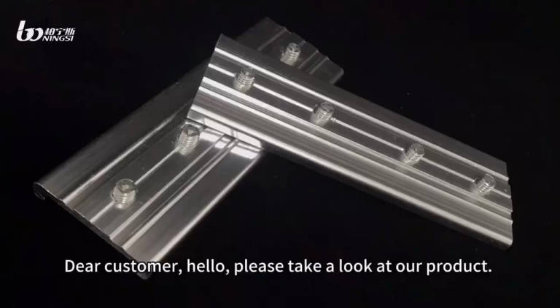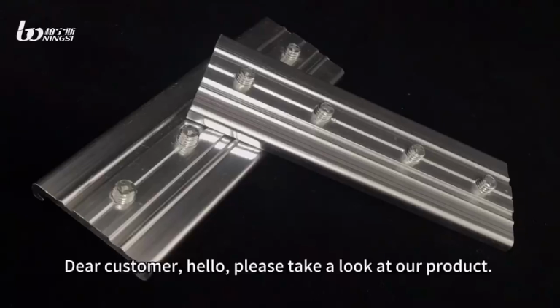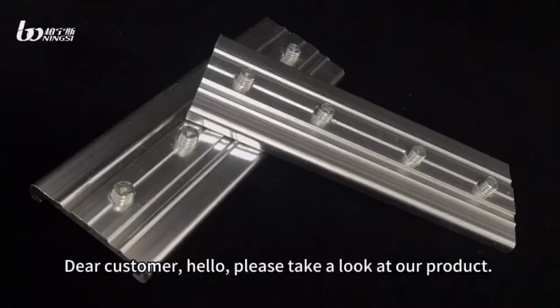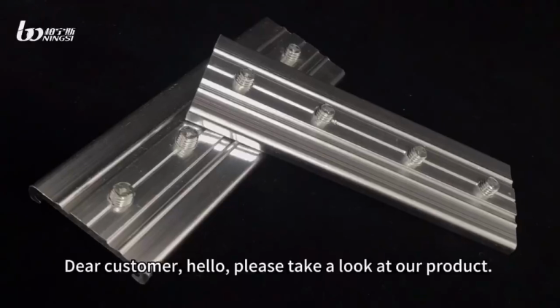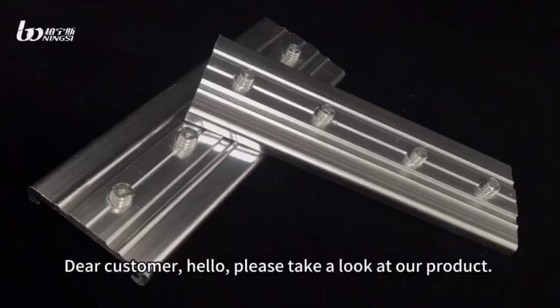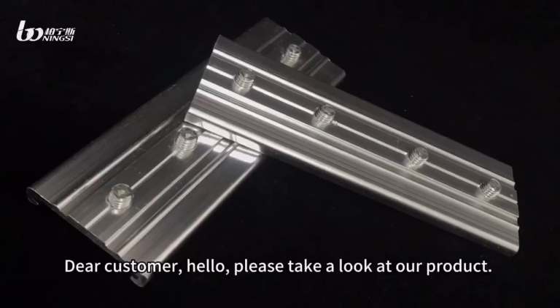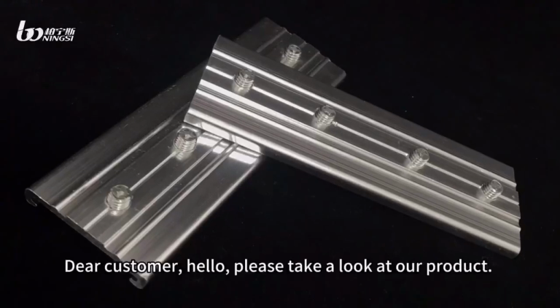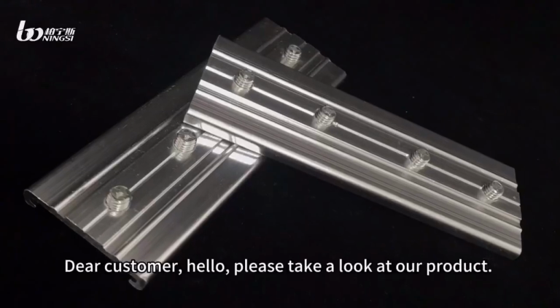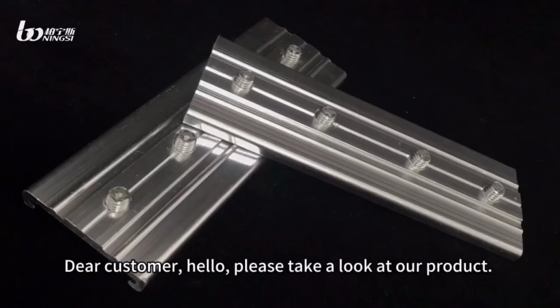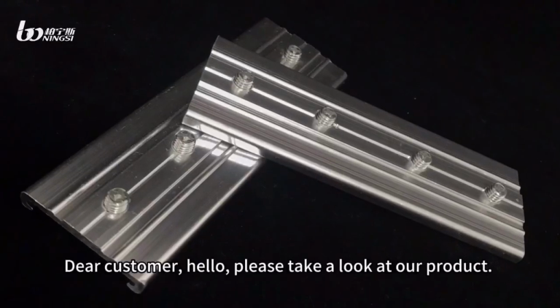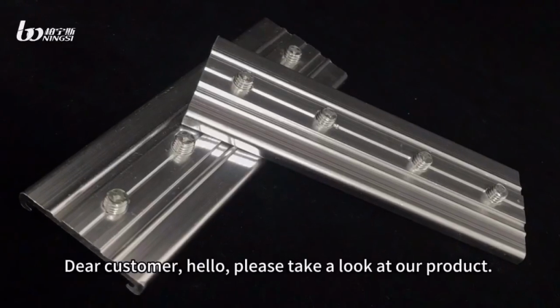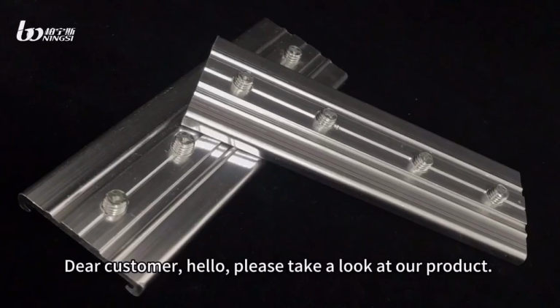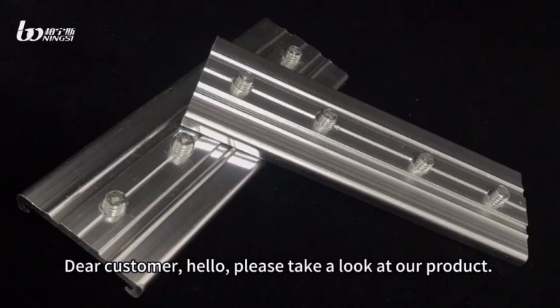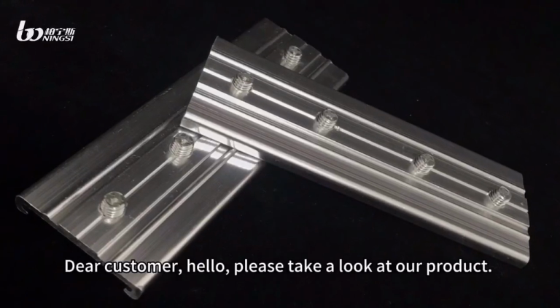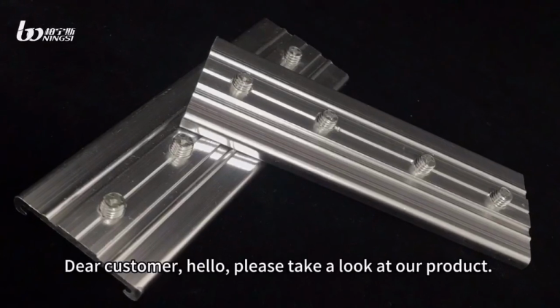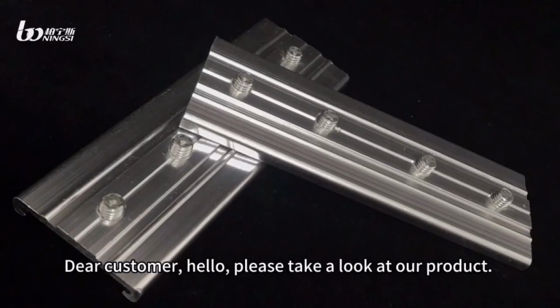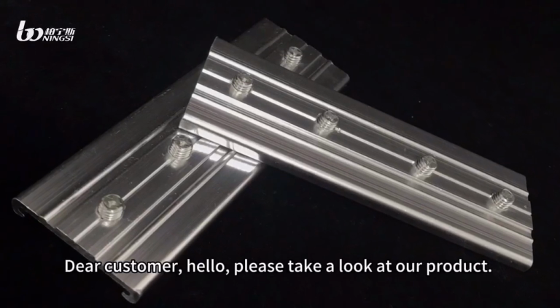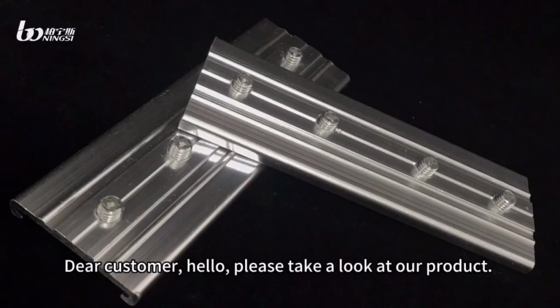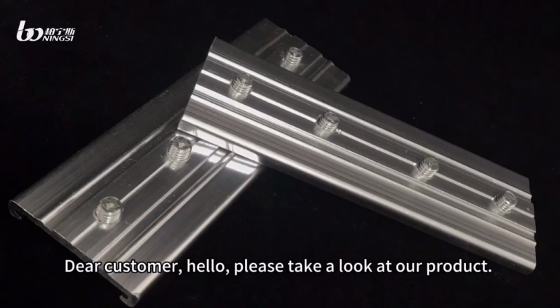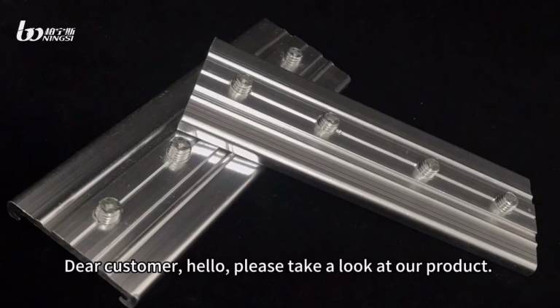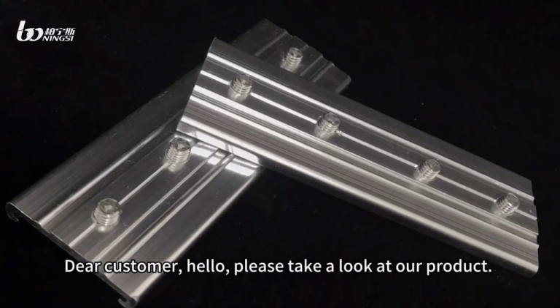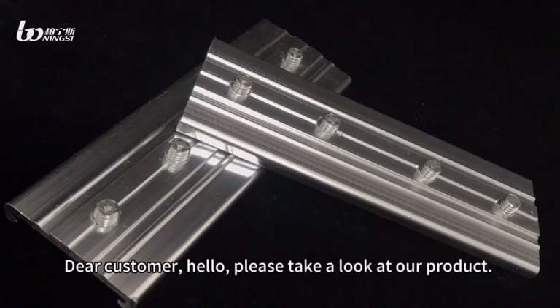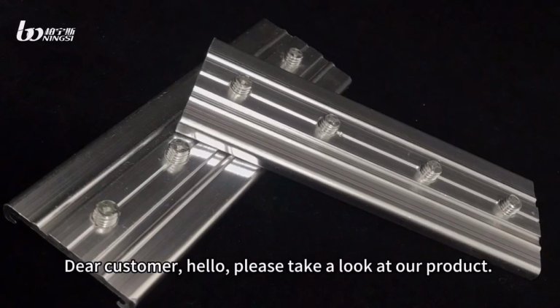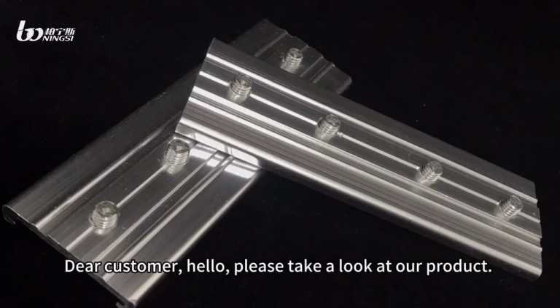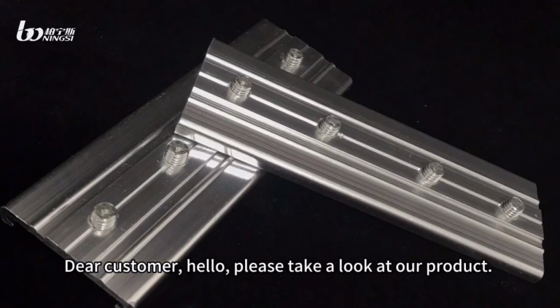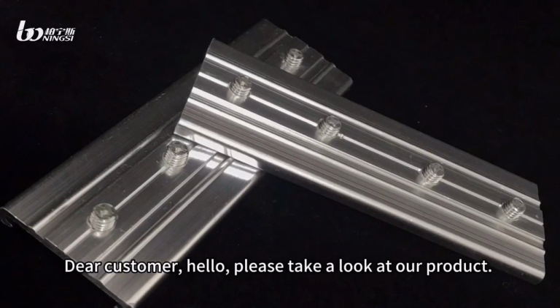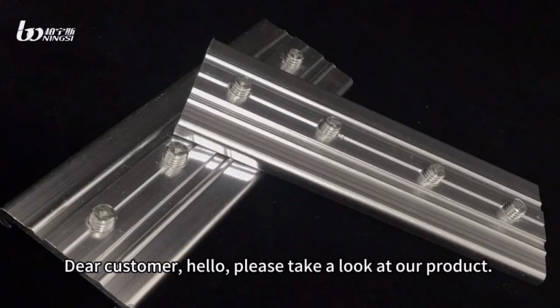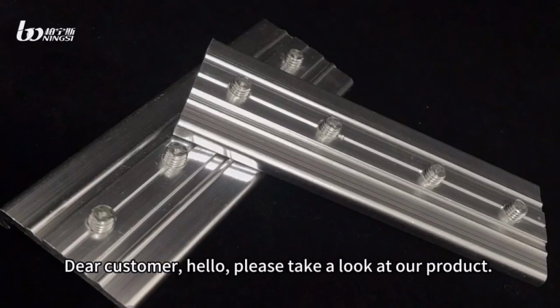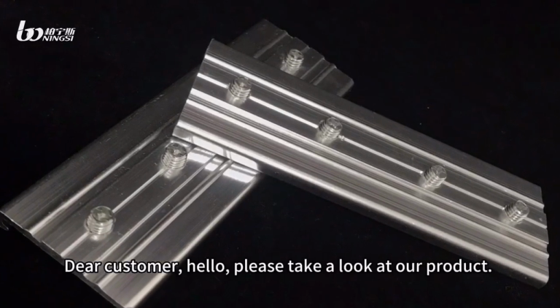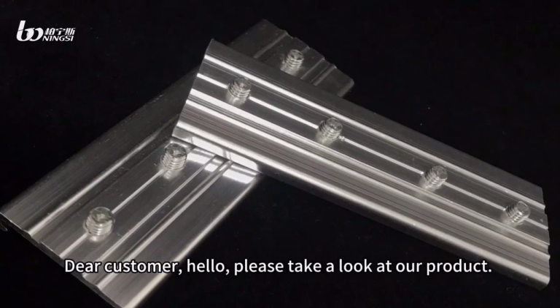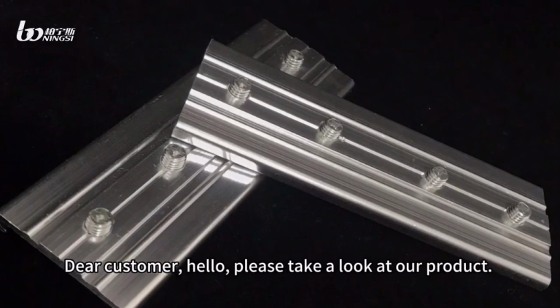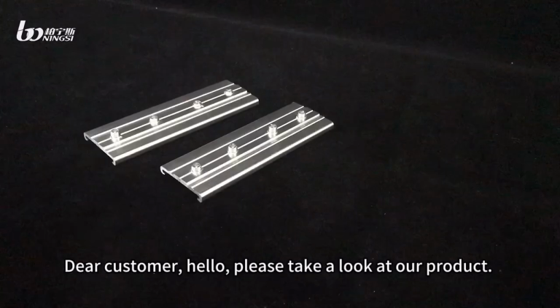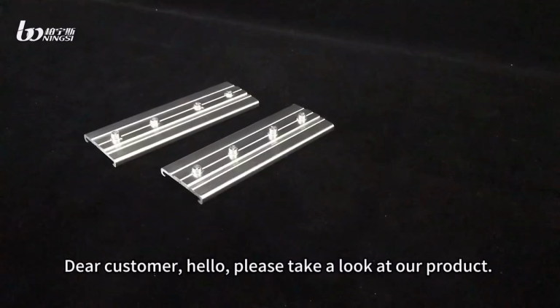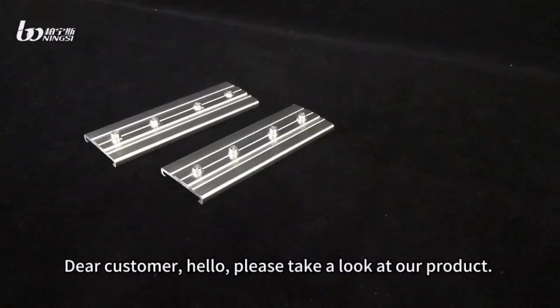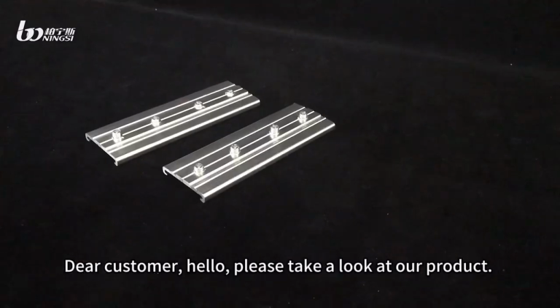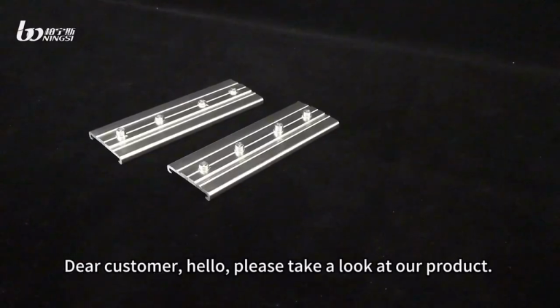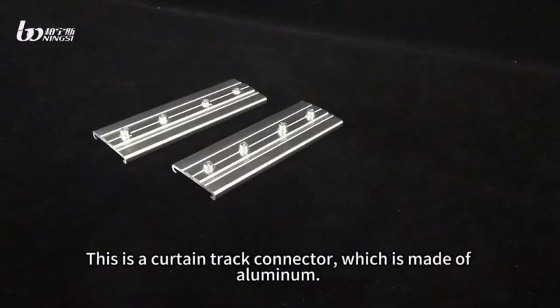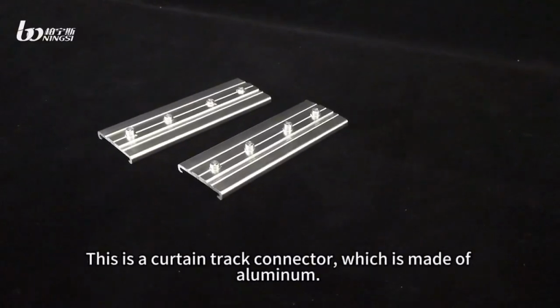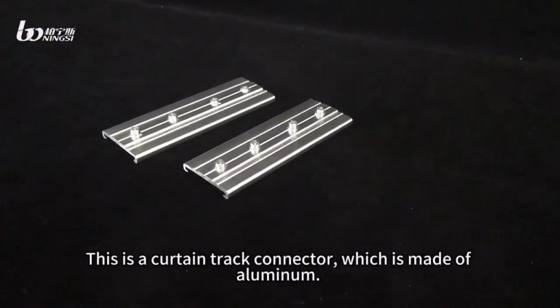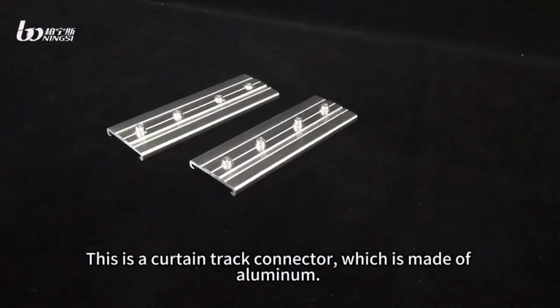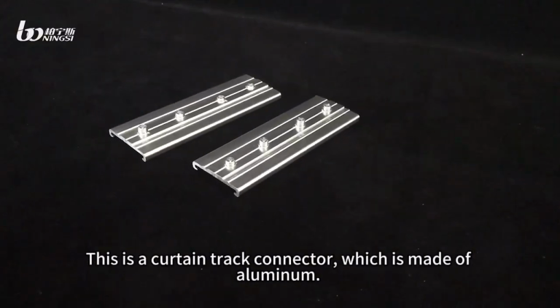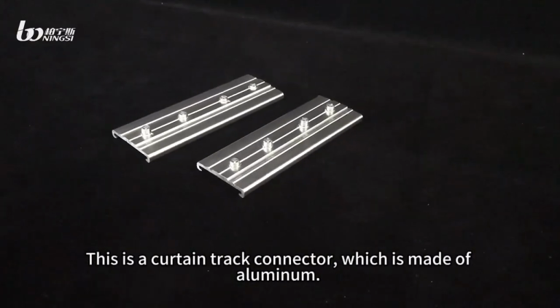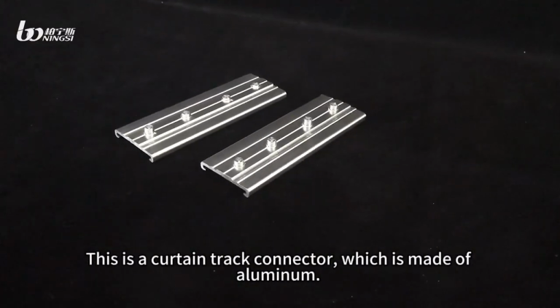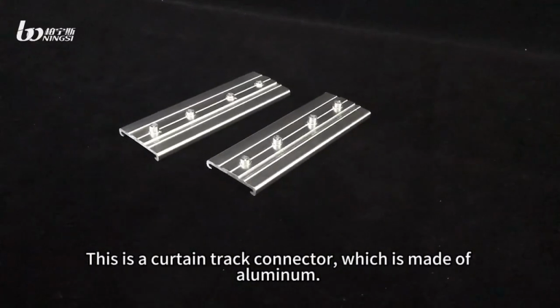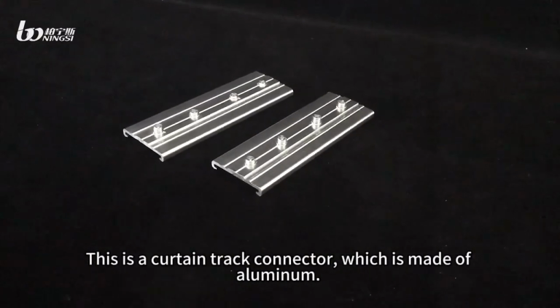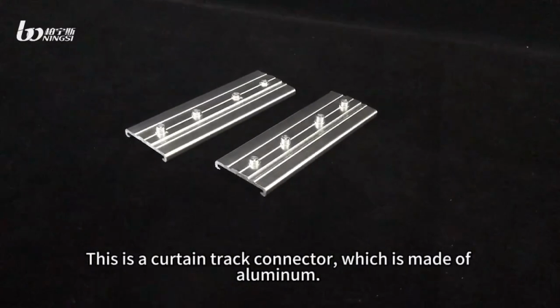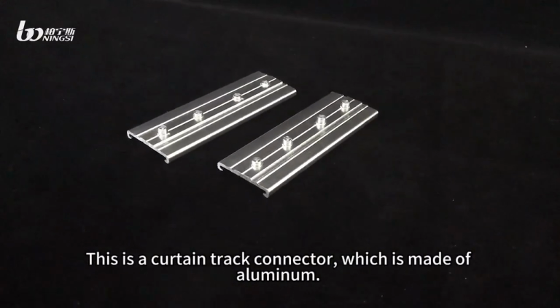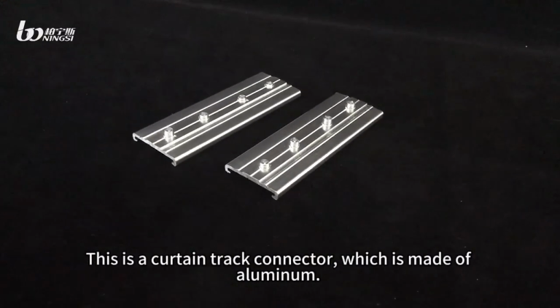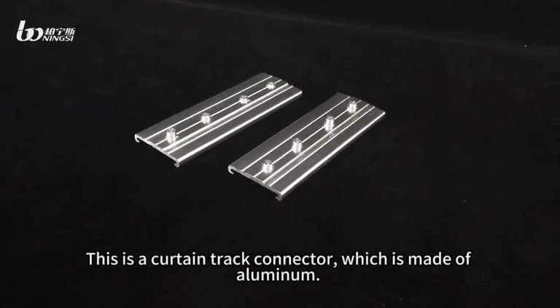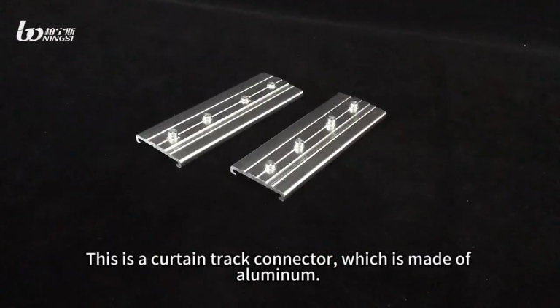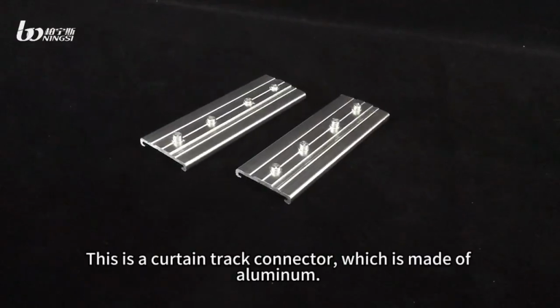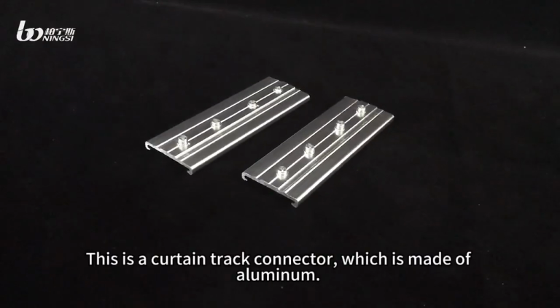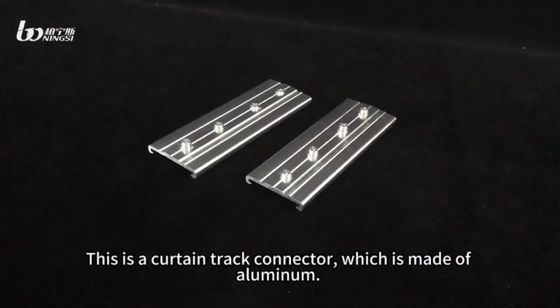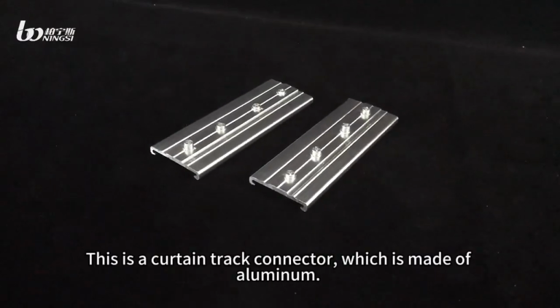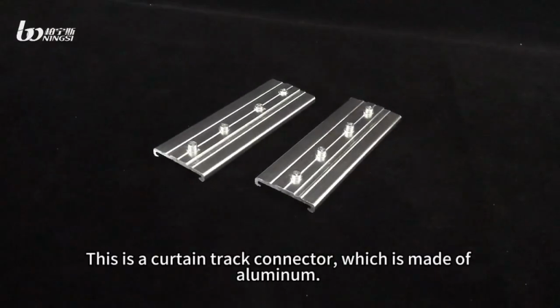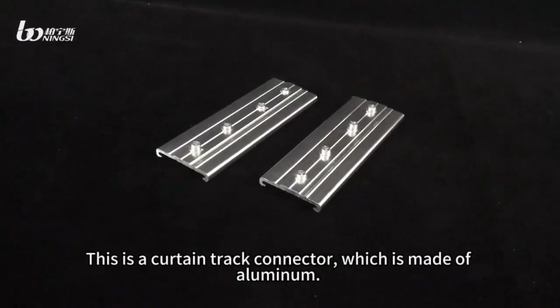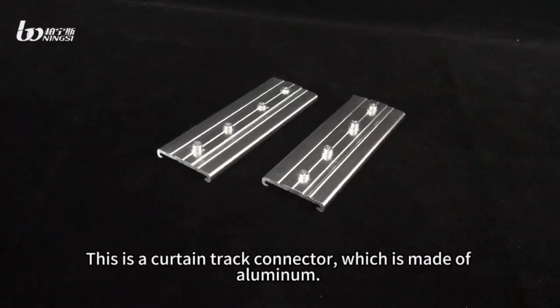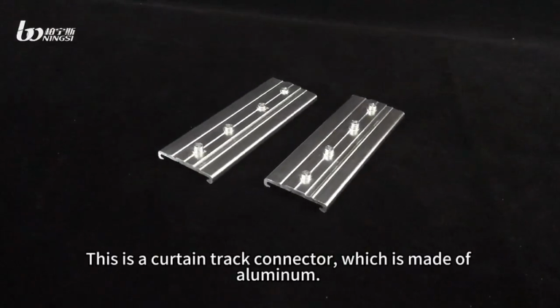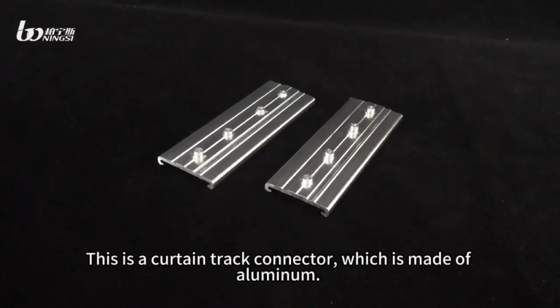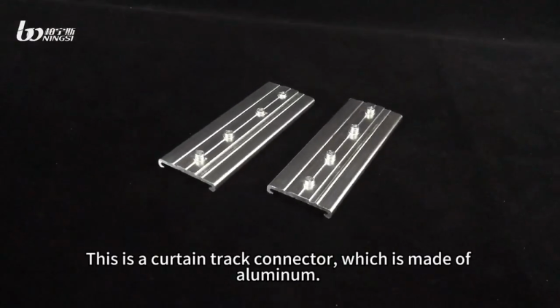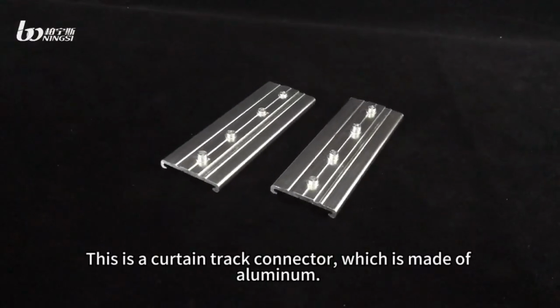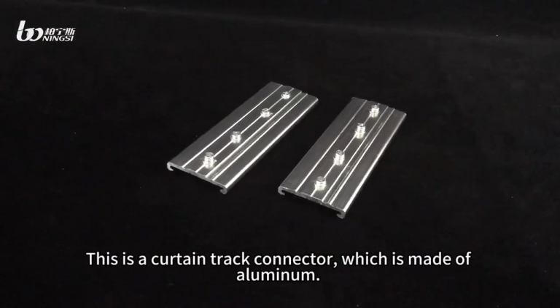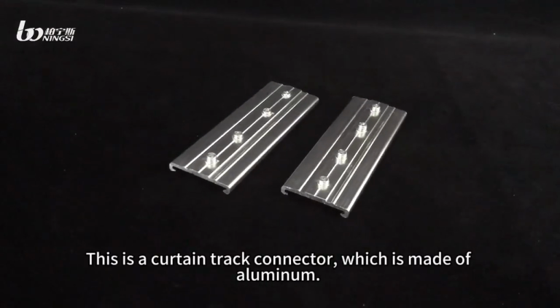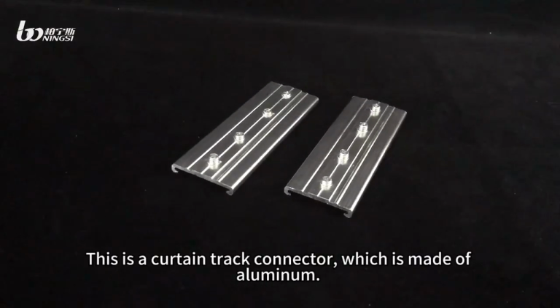Dear customer, hello, please take a look at our product. This is a curtain truck connector, which is made of aluminum.